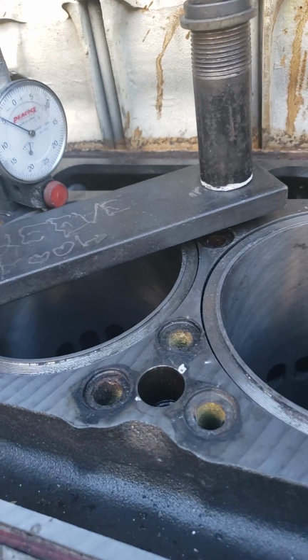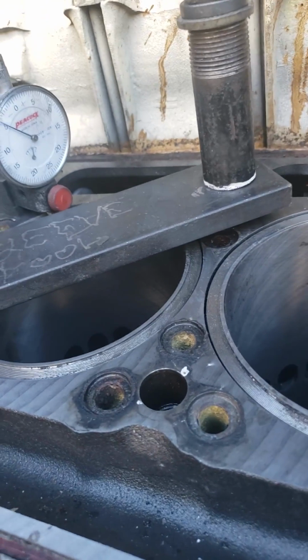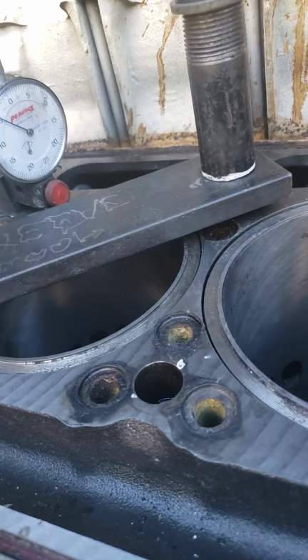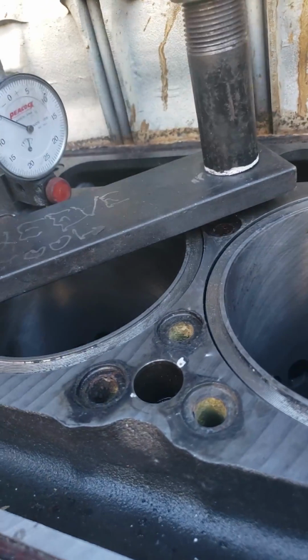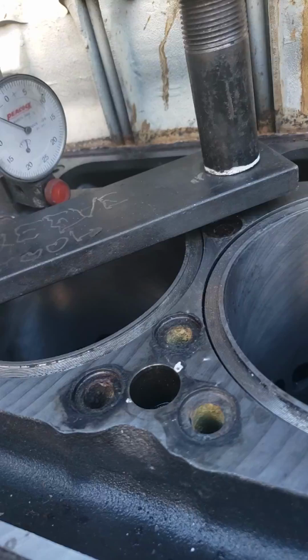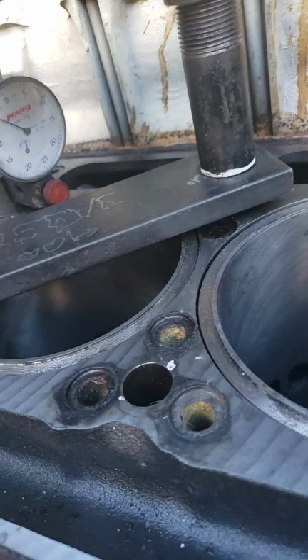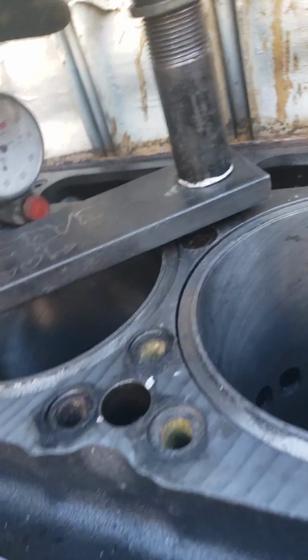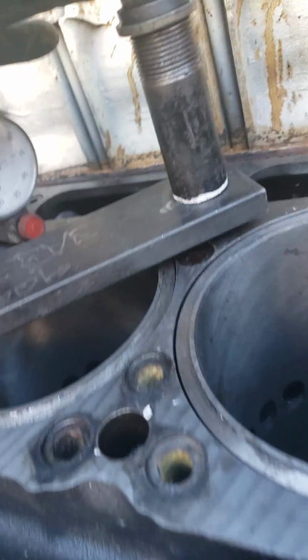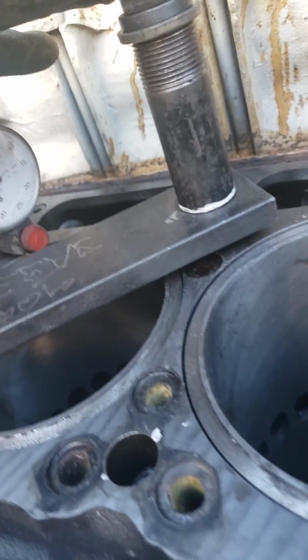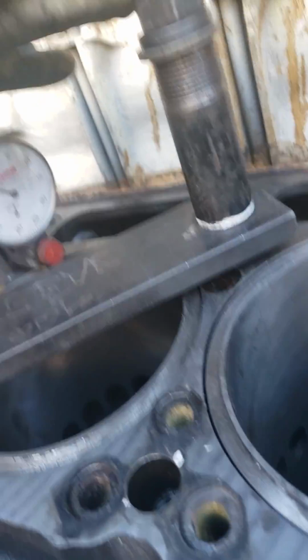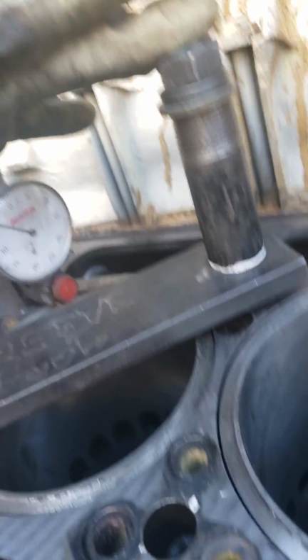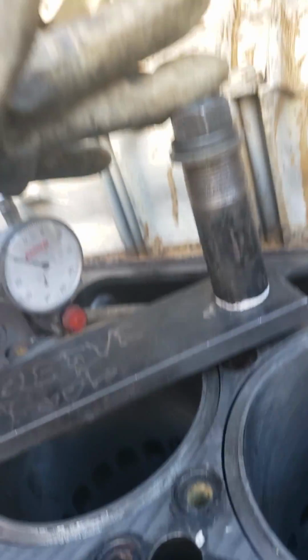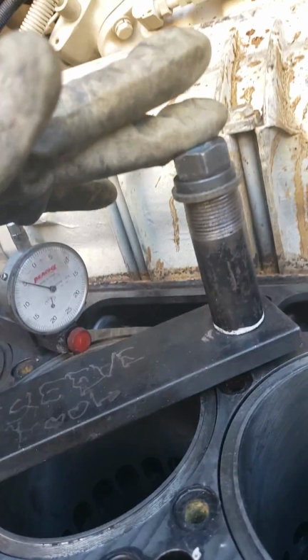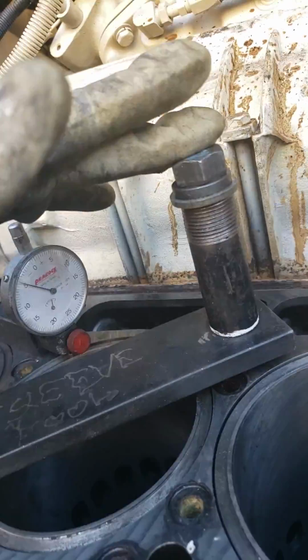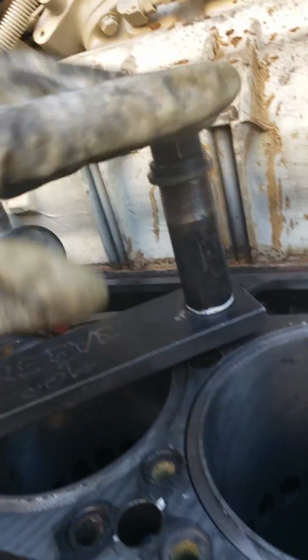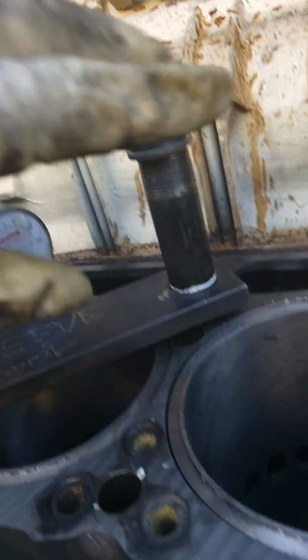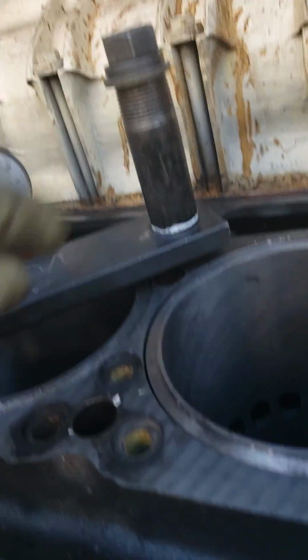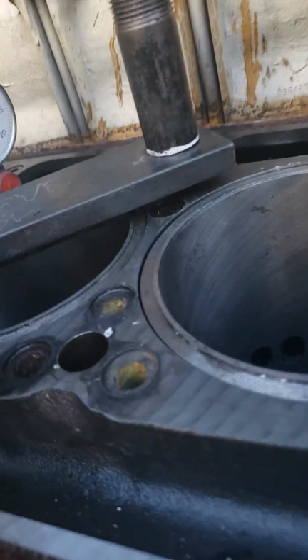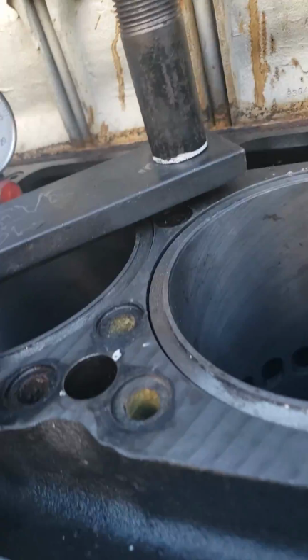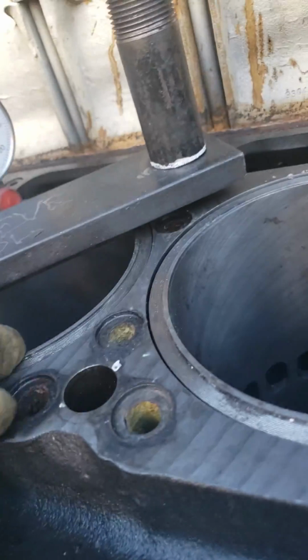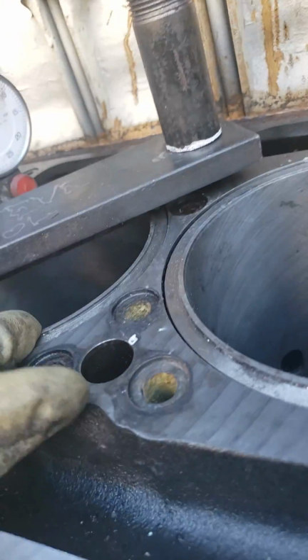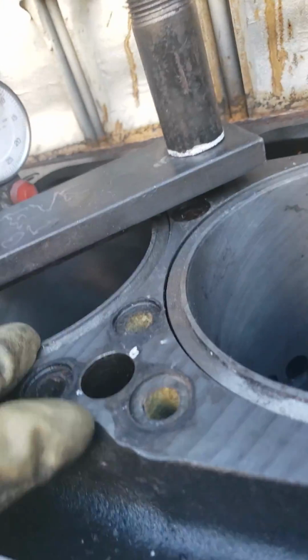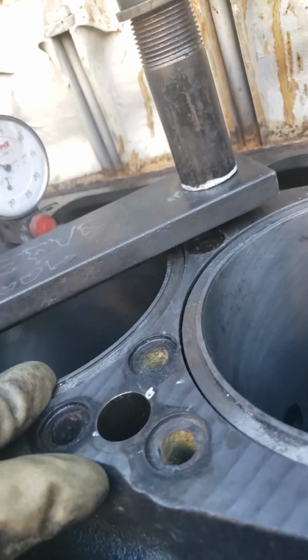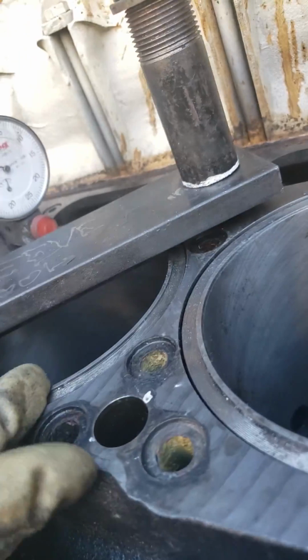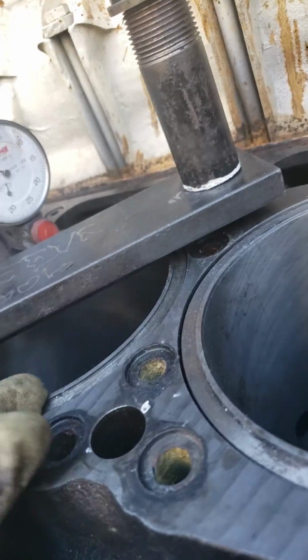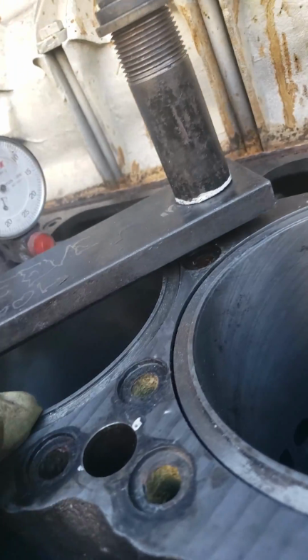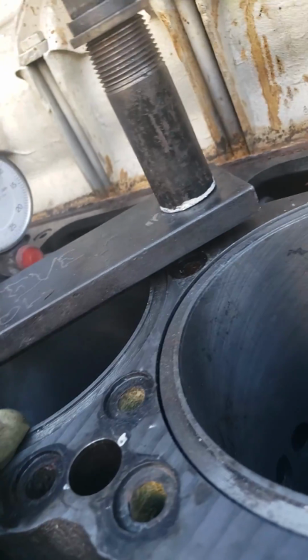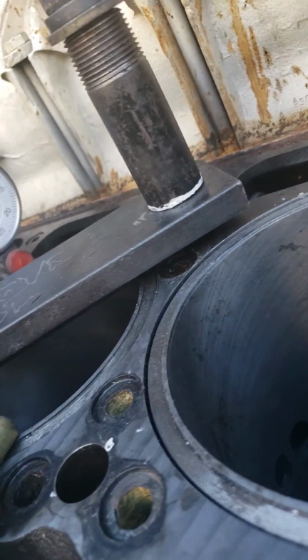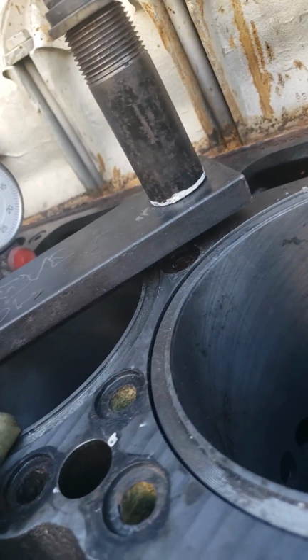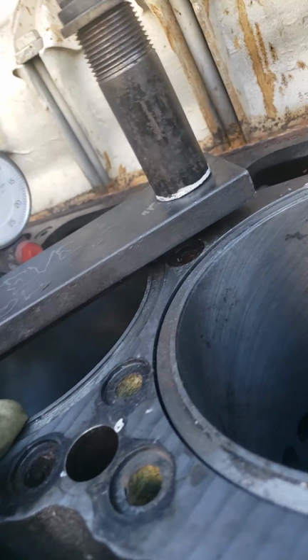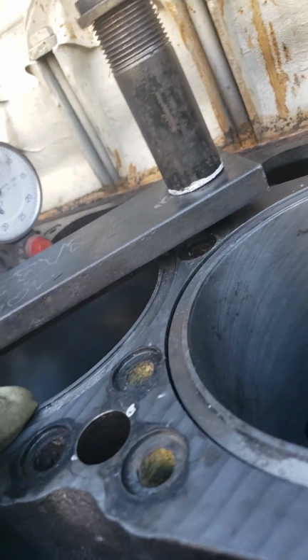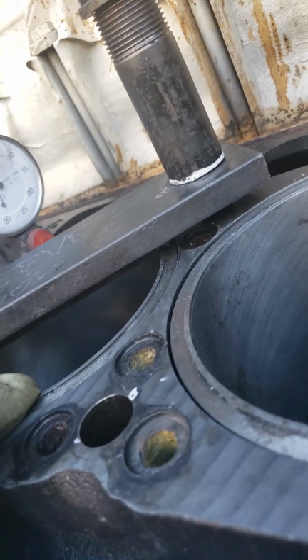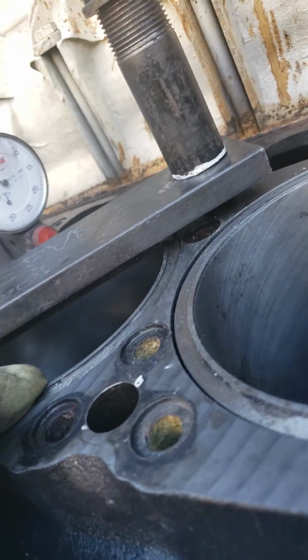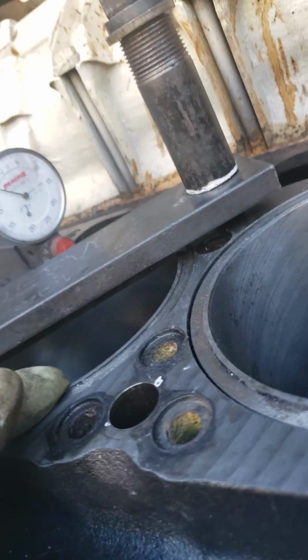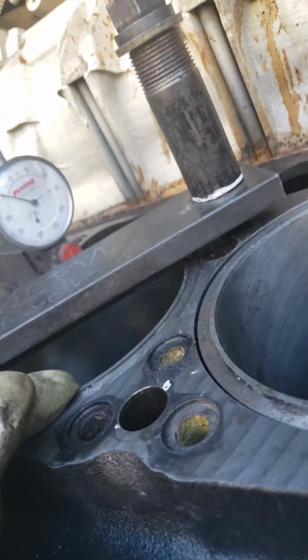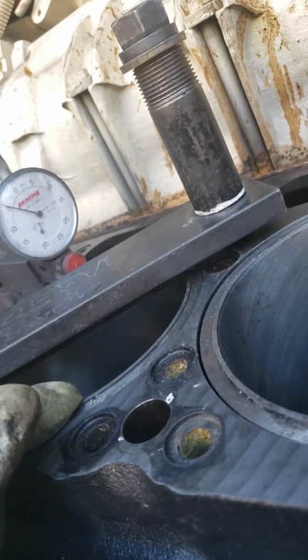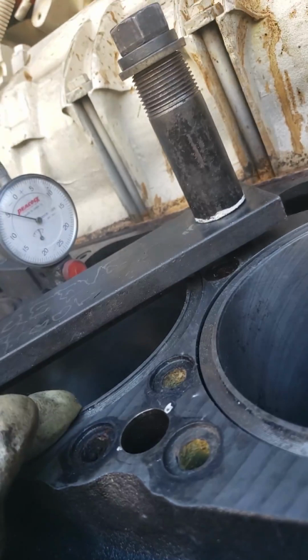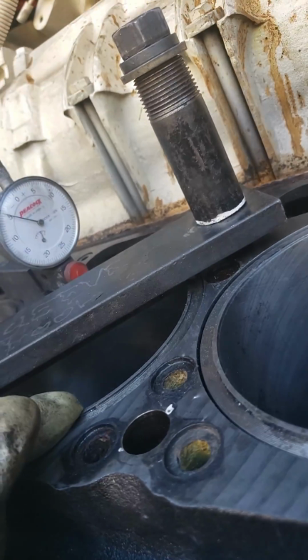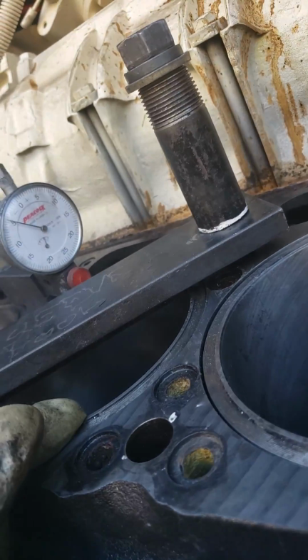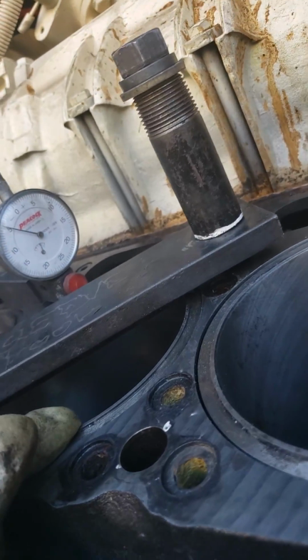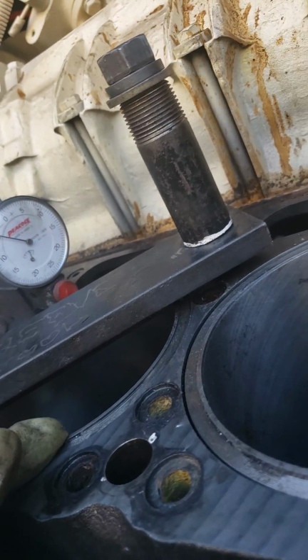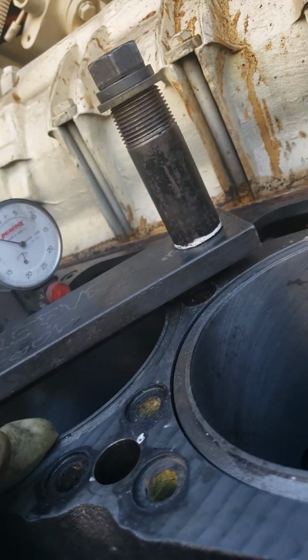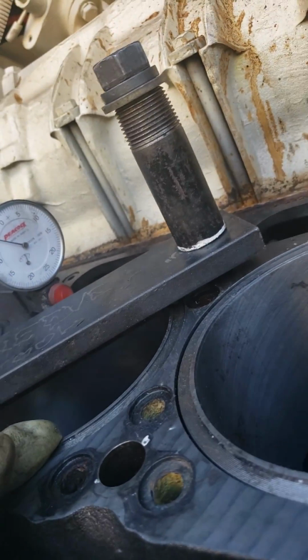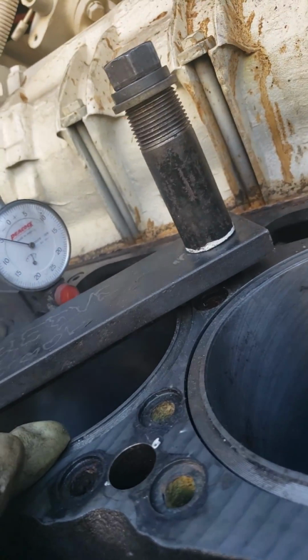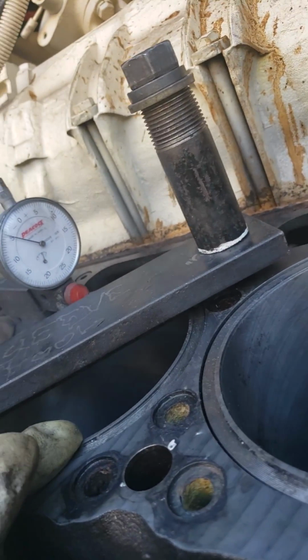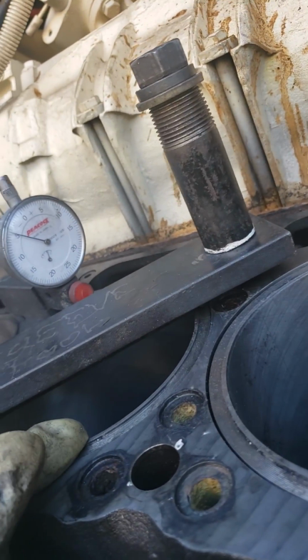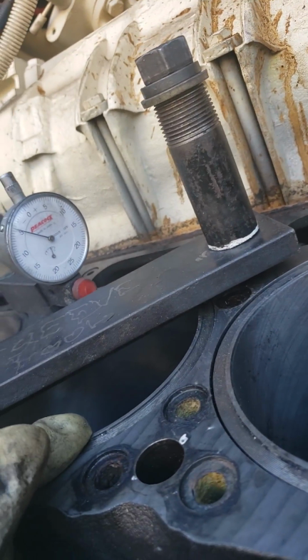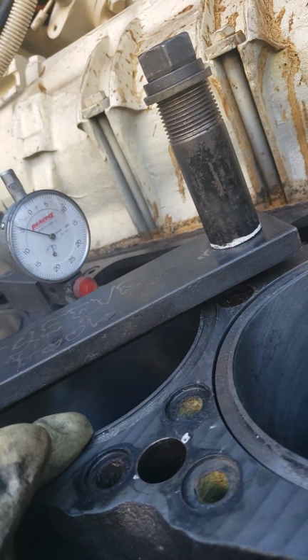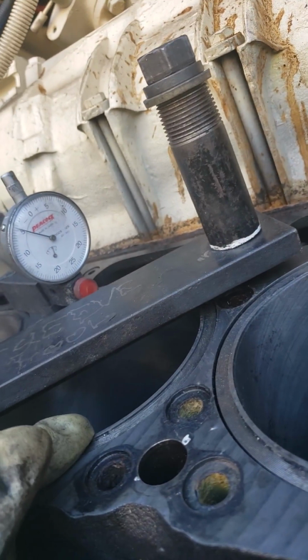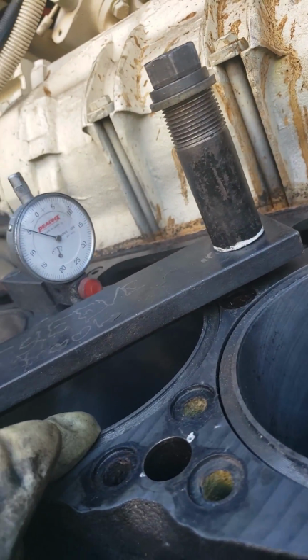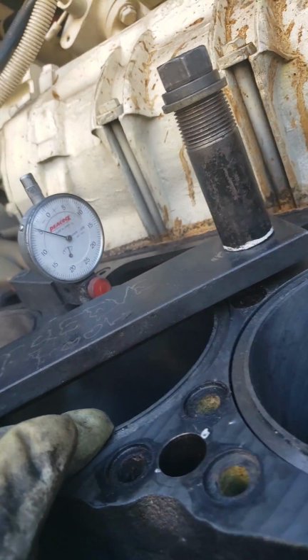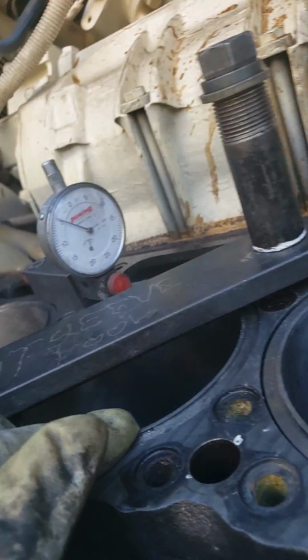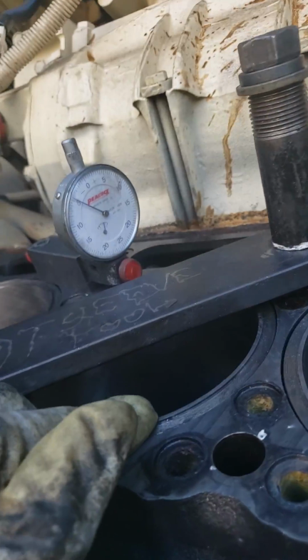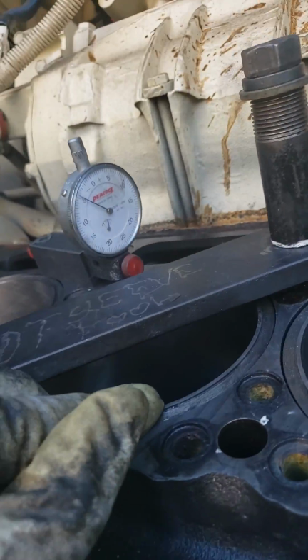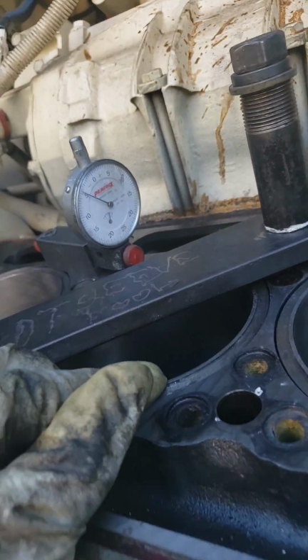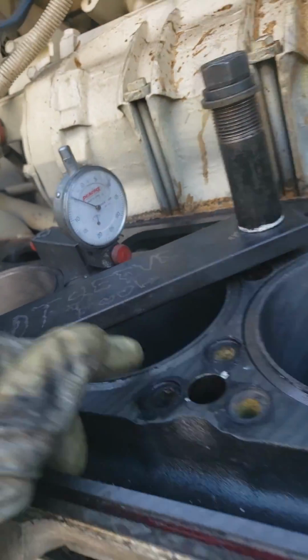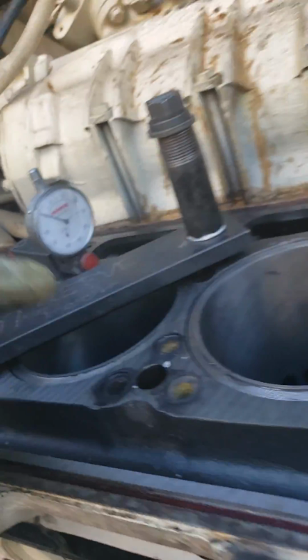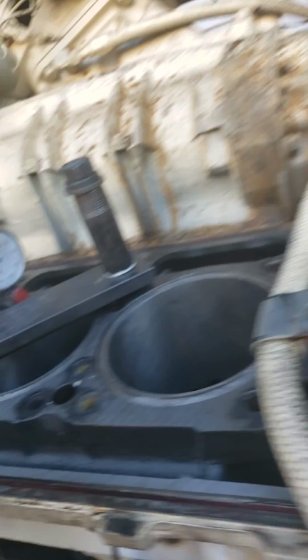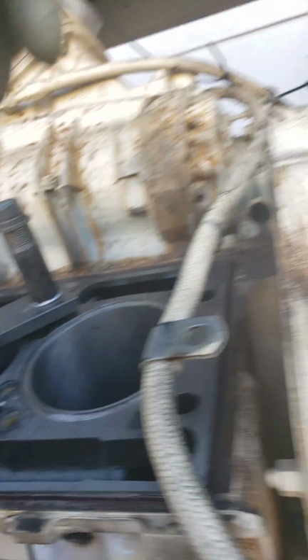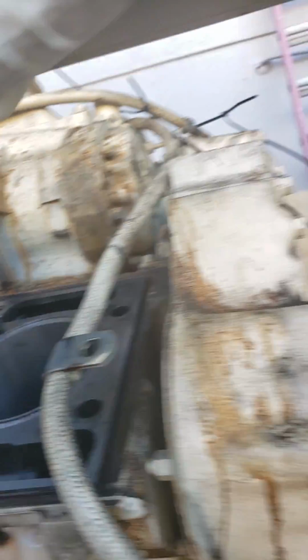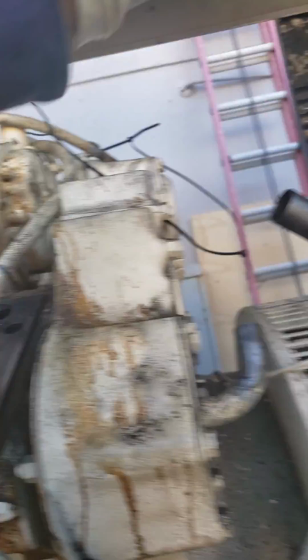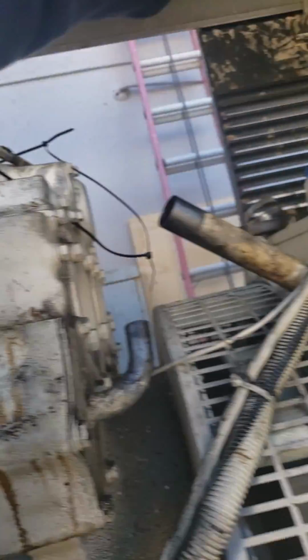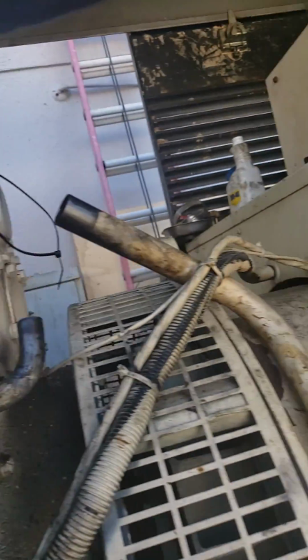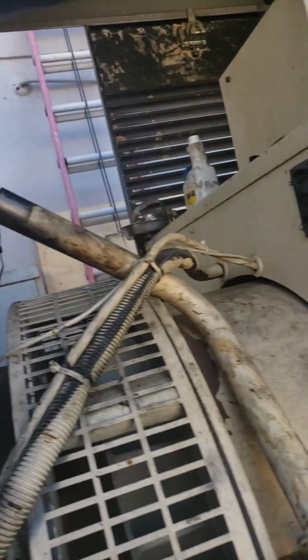You've got to clamp these down to 60 foot-pounds and there's a special bevel — I can't really see it on this one, but I'll show you later.